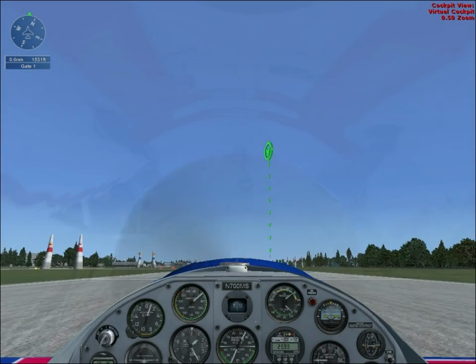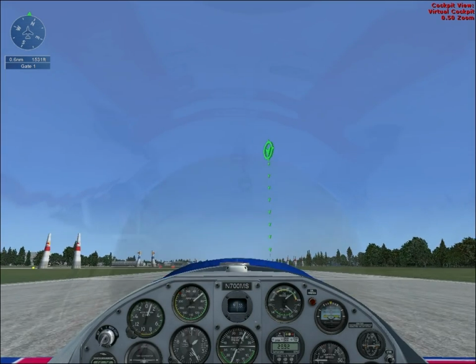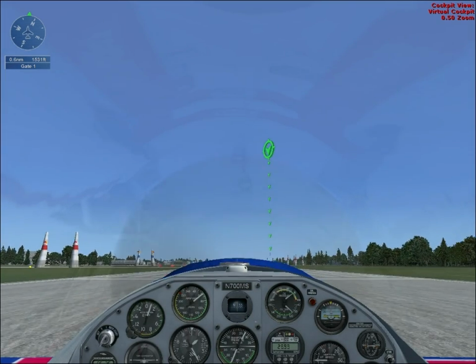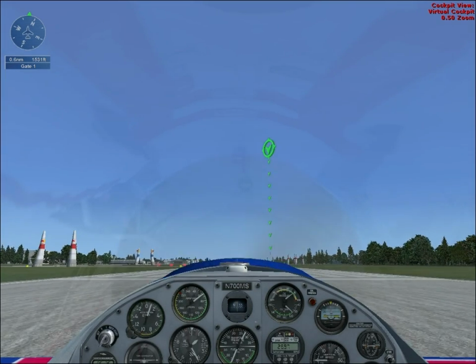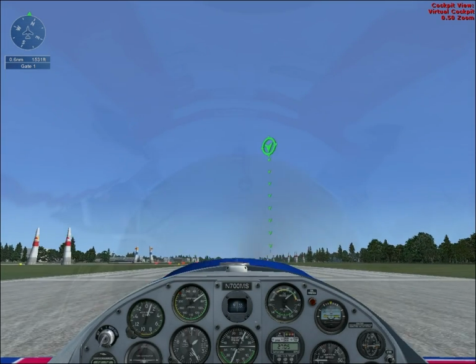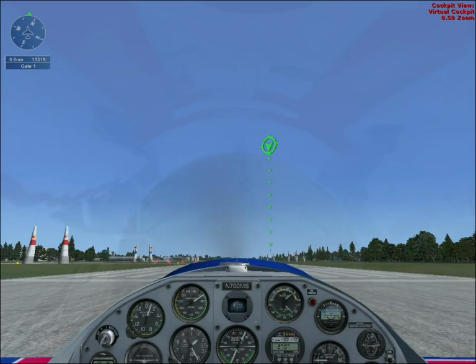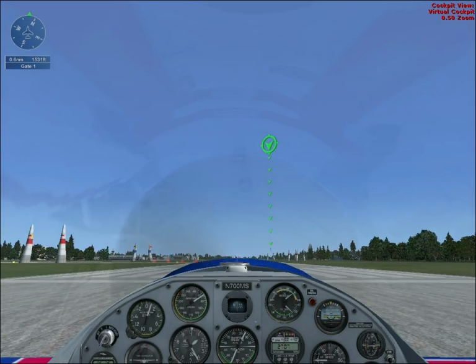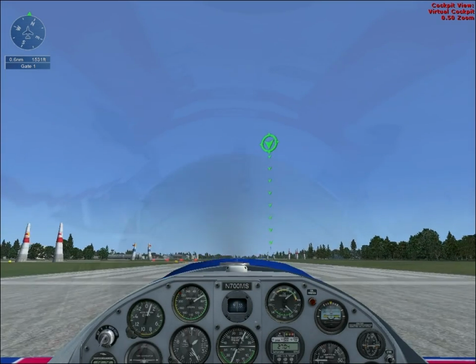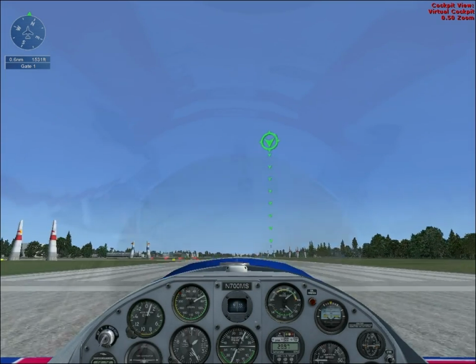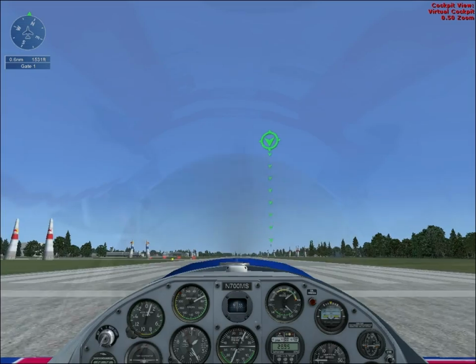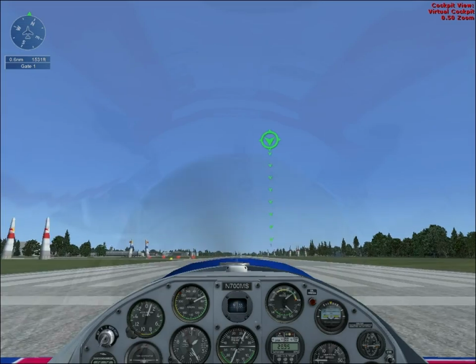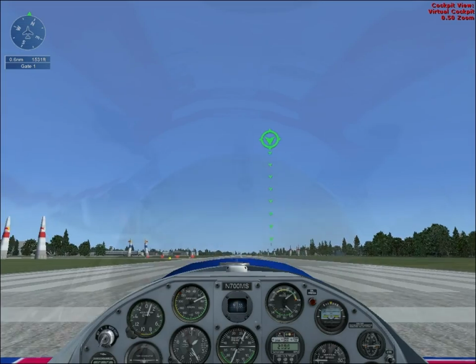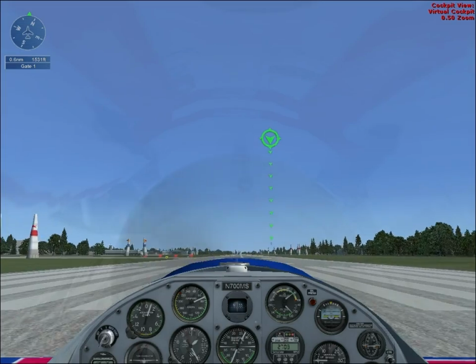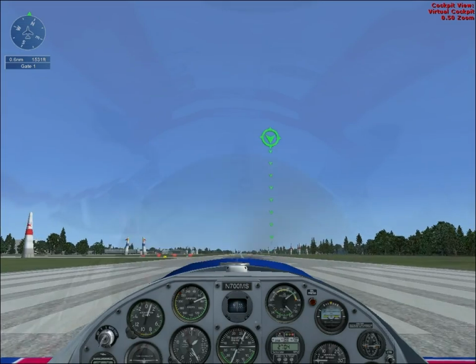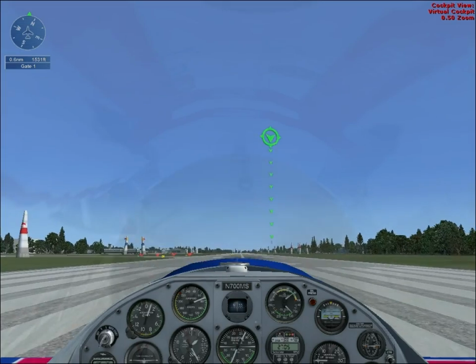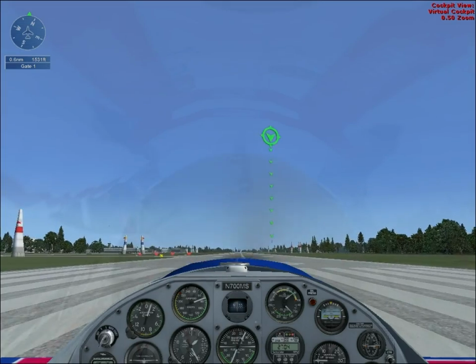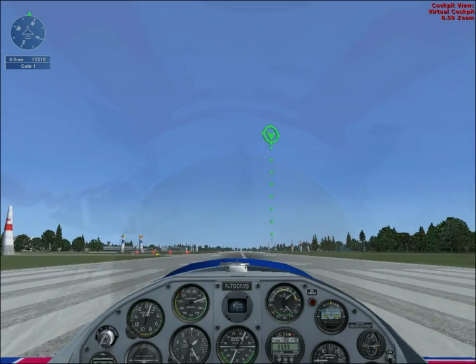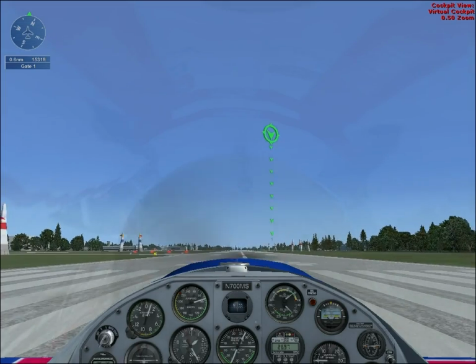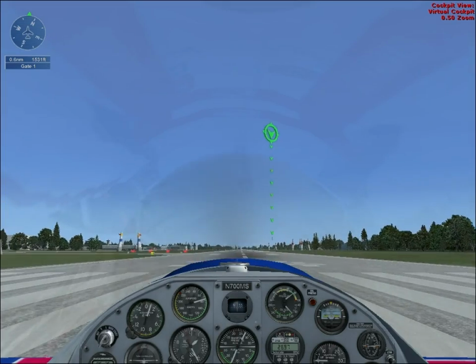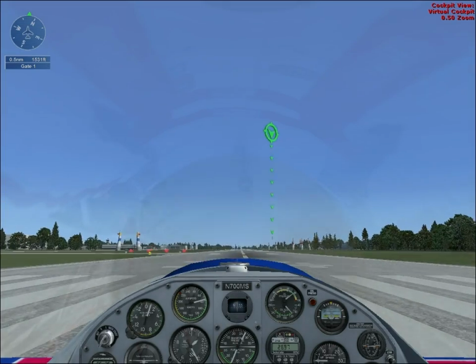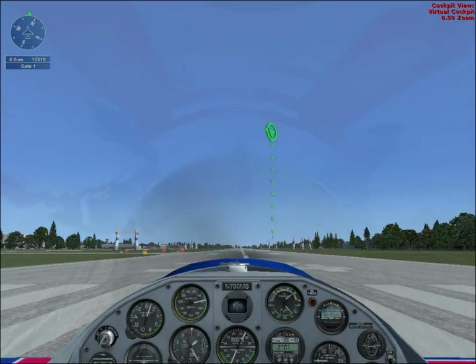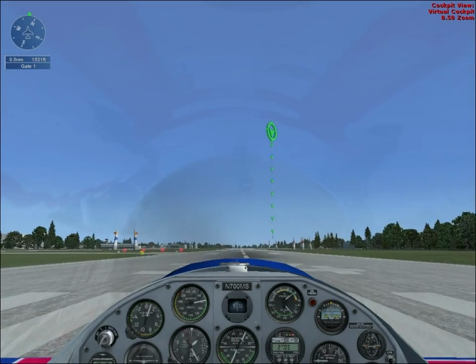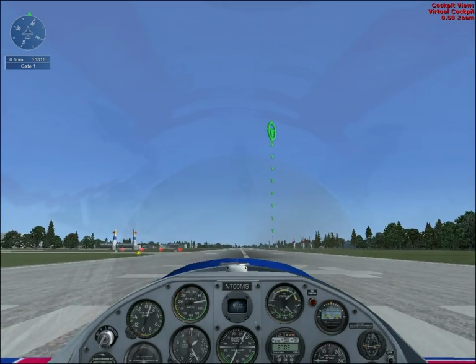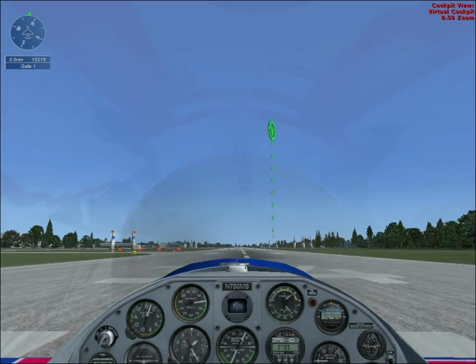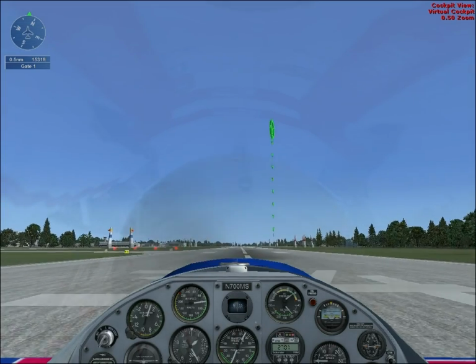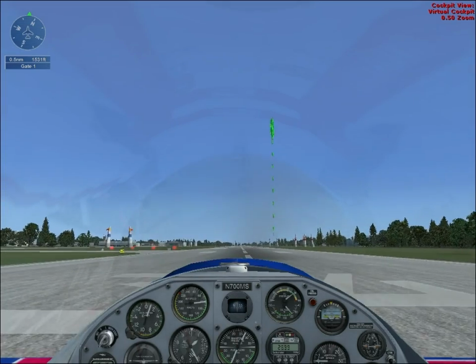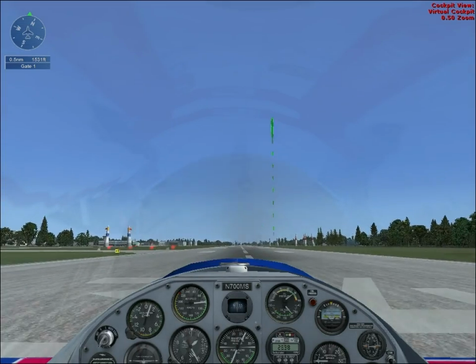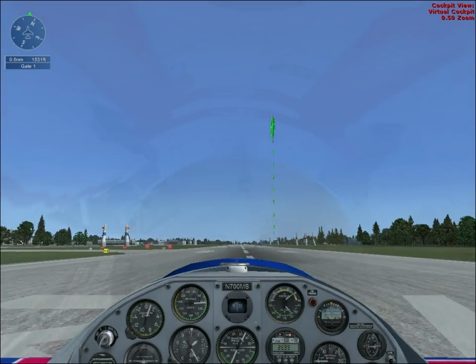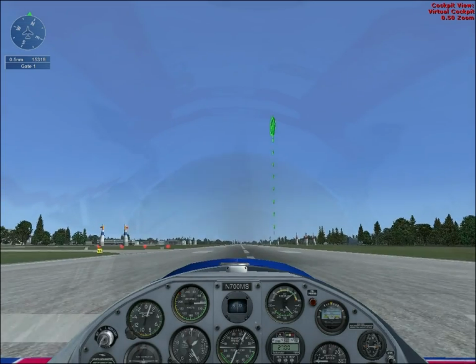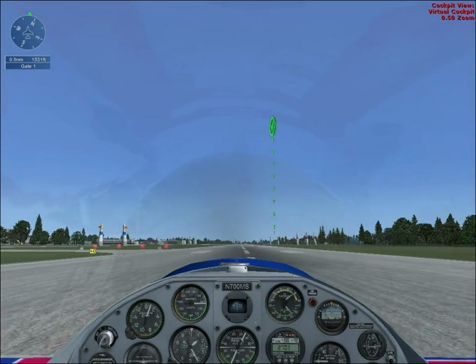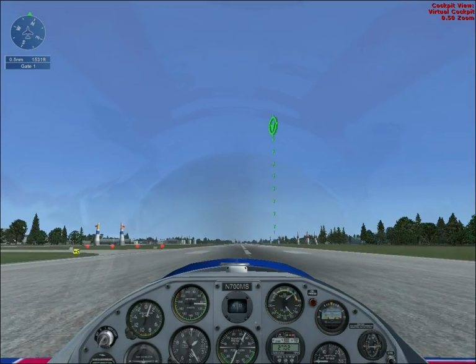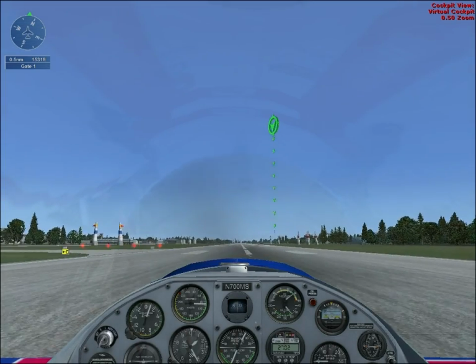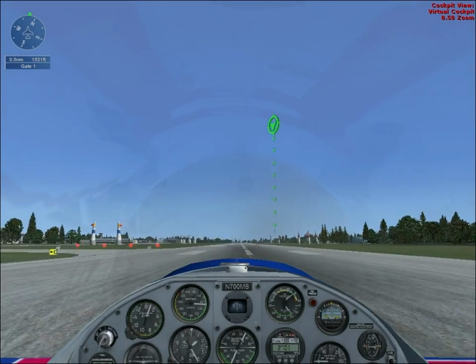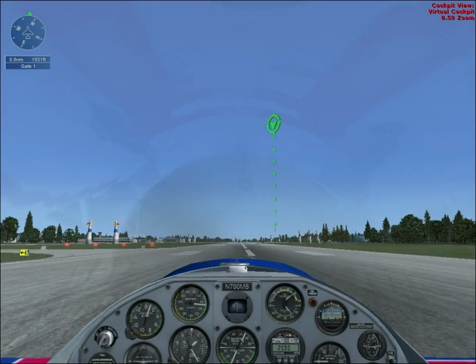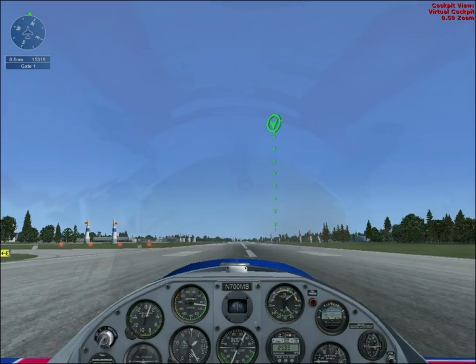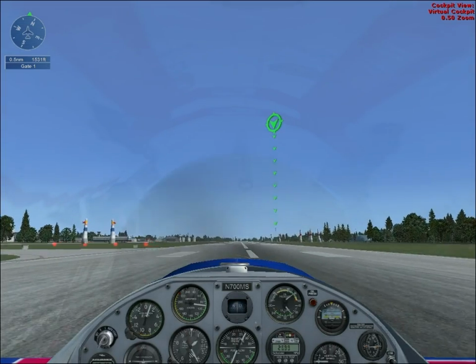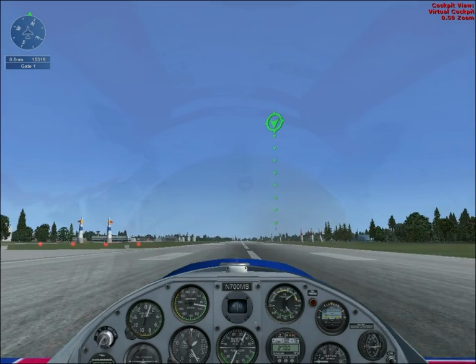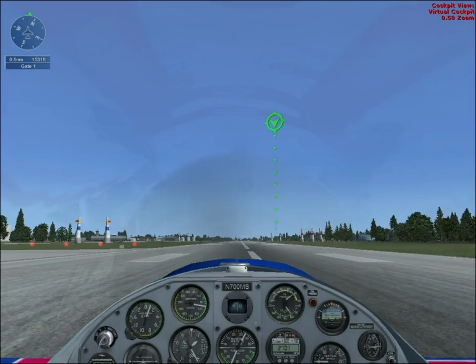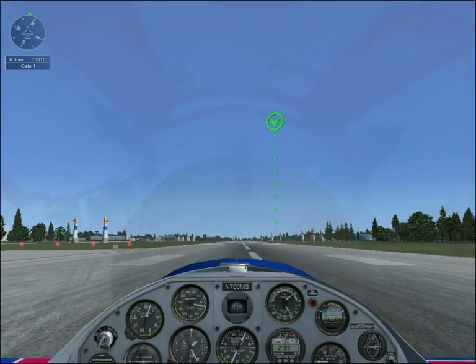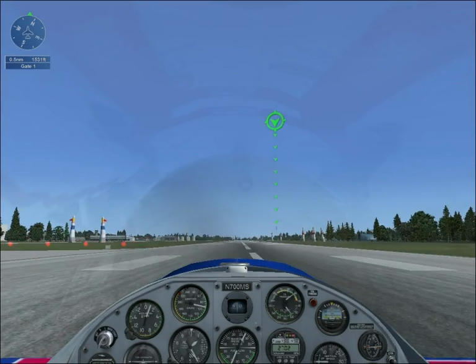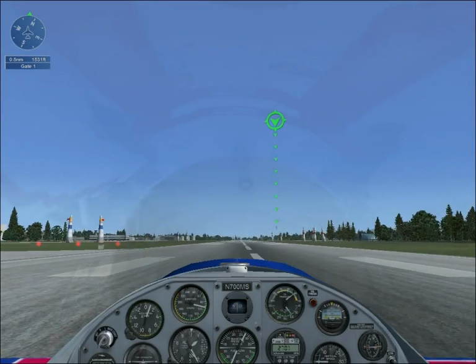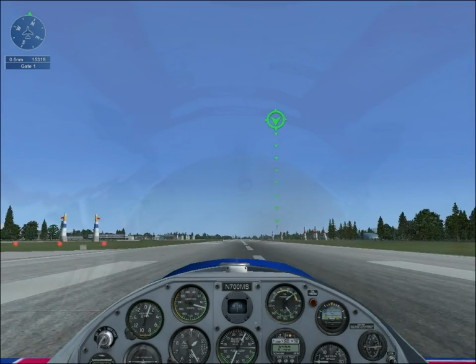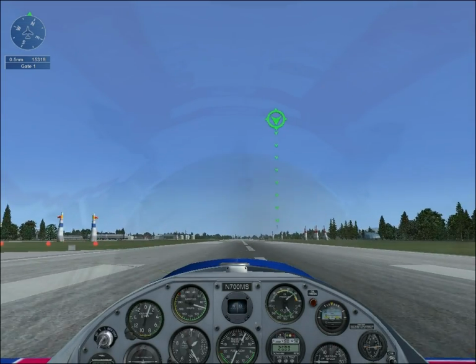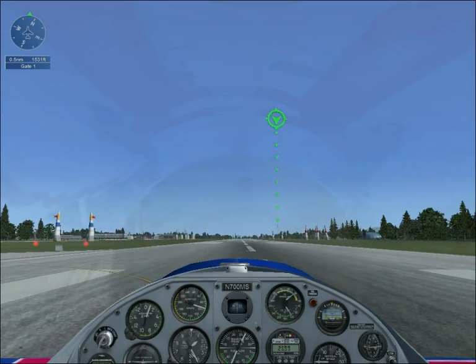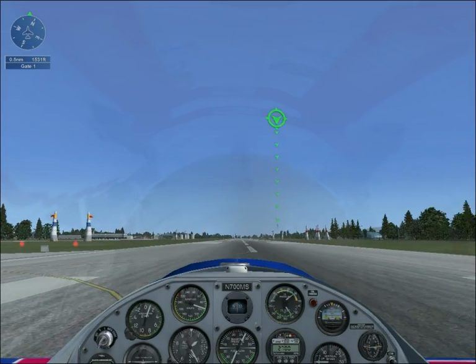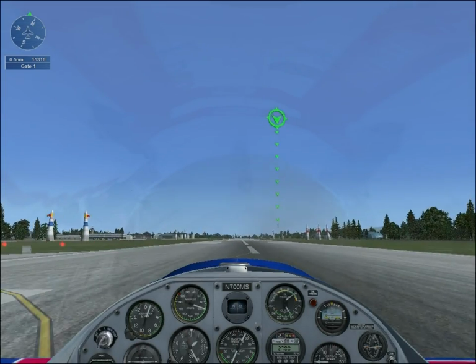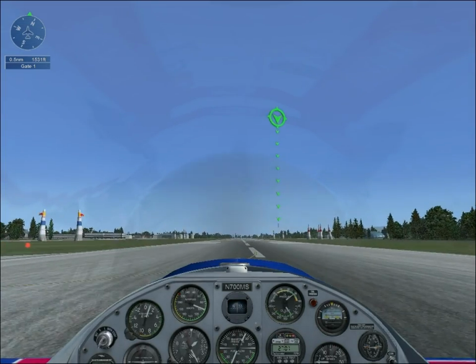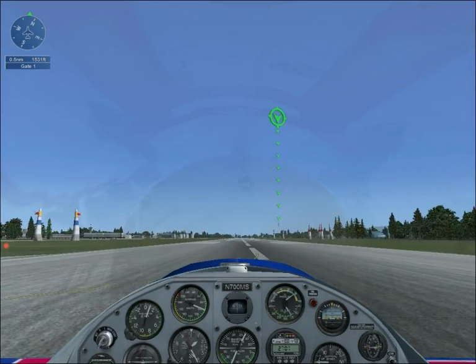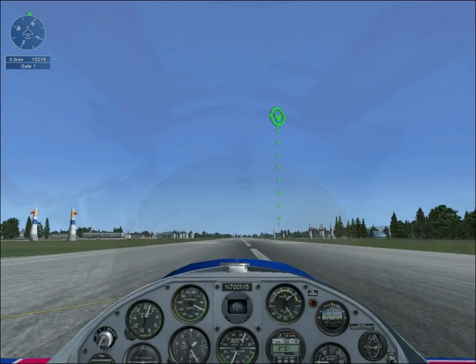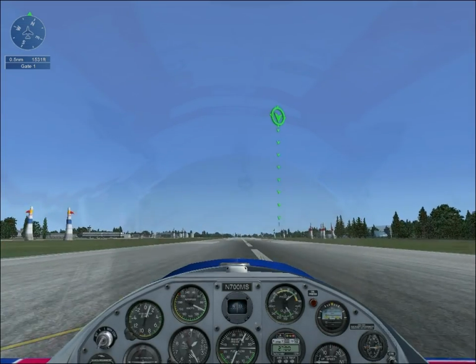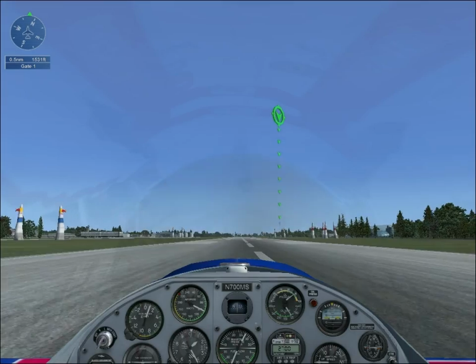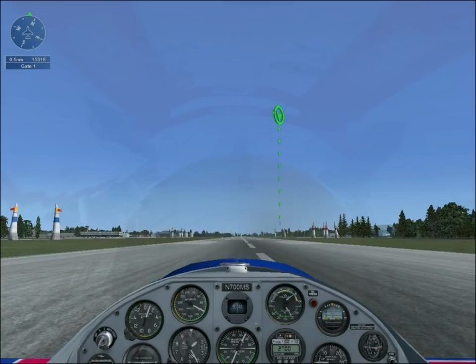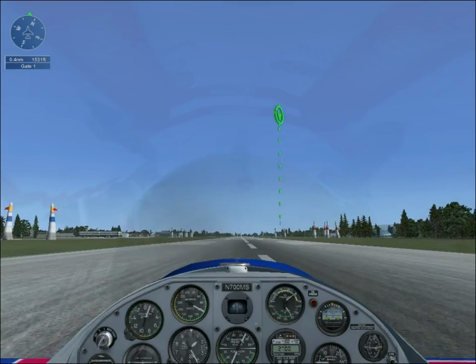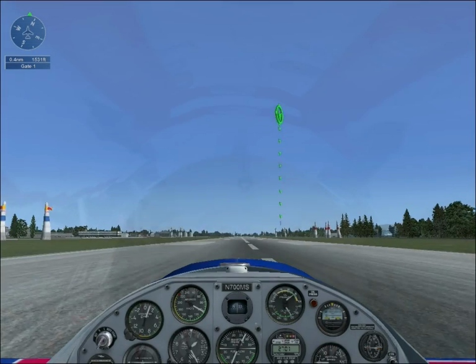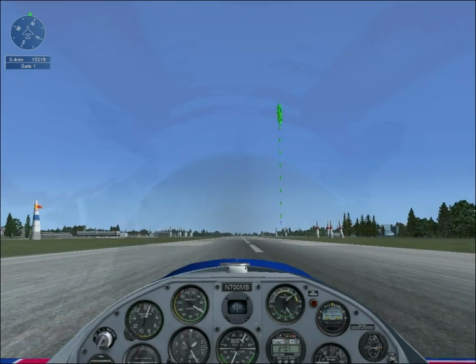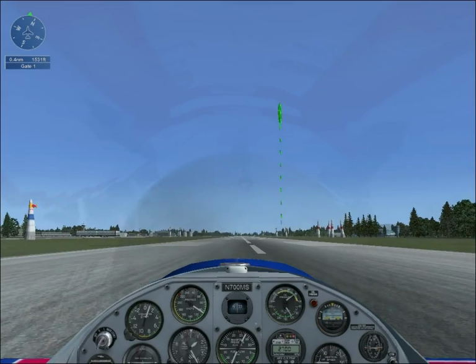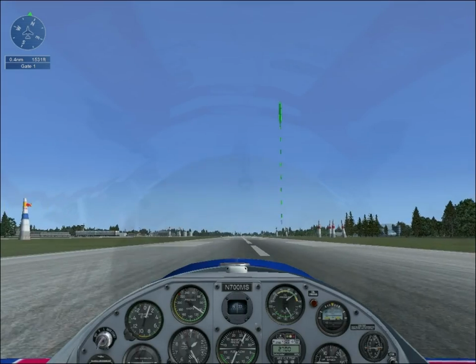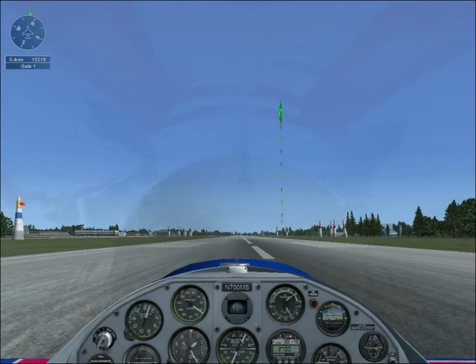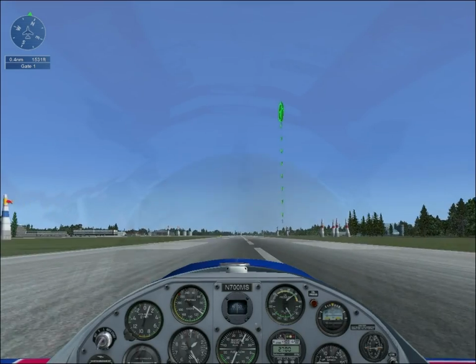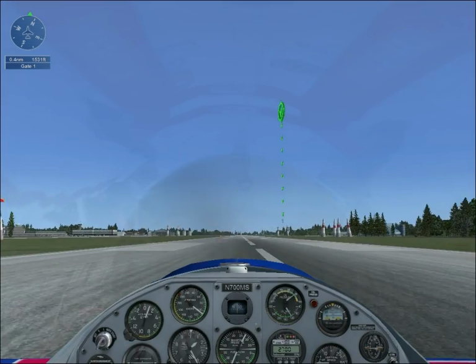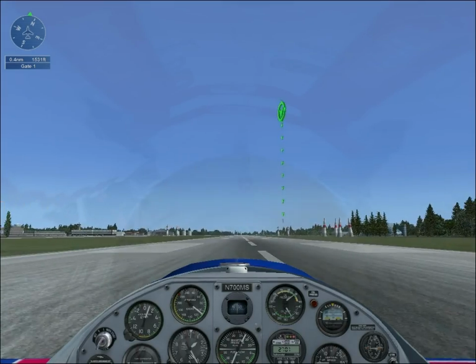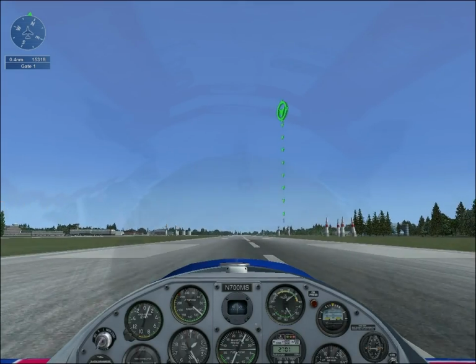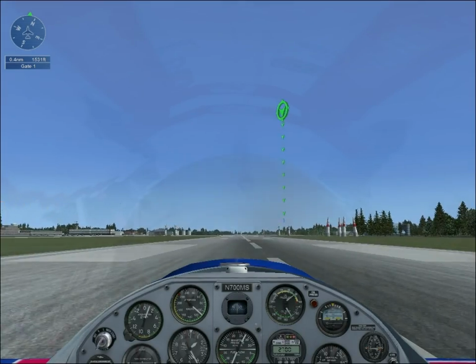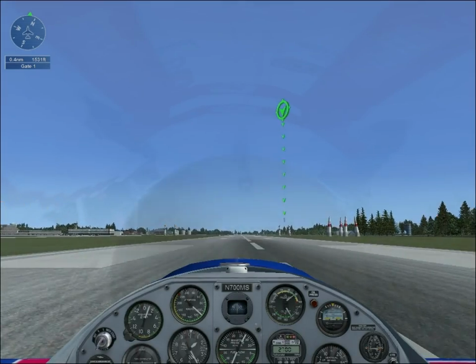Gate 1 is up ahead to the right of the runway. A 5 second time penalty will be assessed for each pylon that is clipped, so stay in the middle of the gate when passing through.